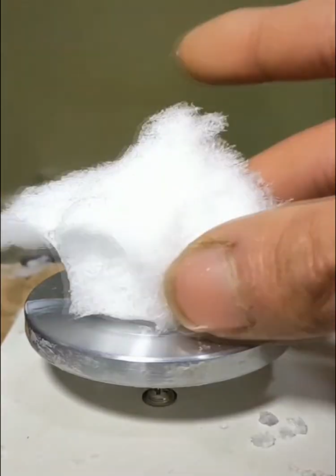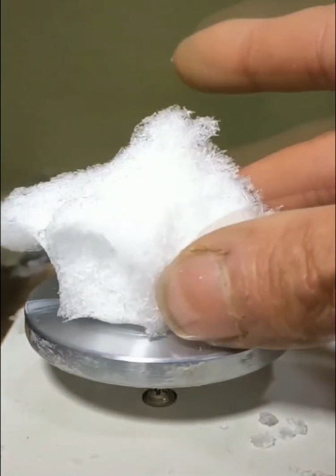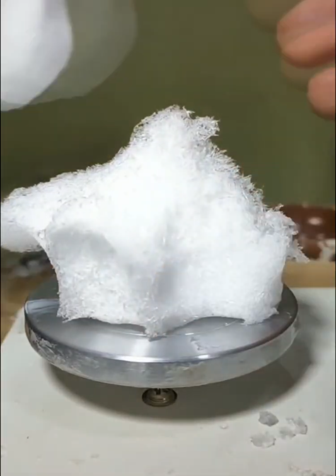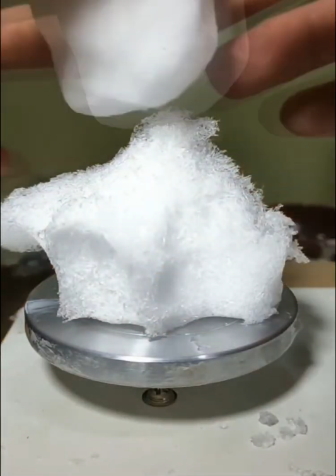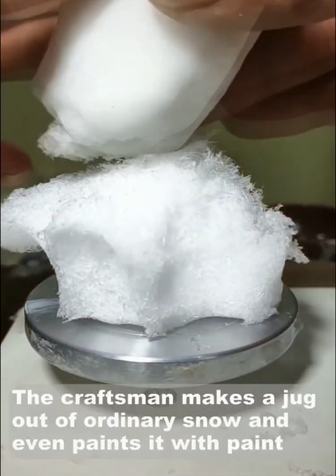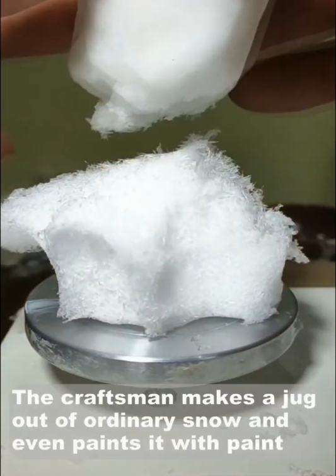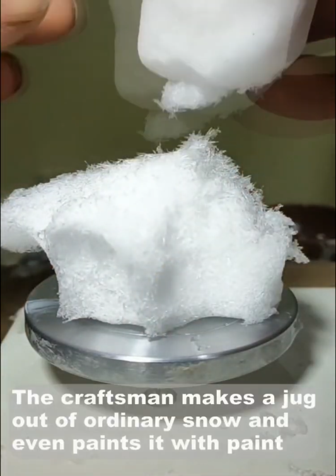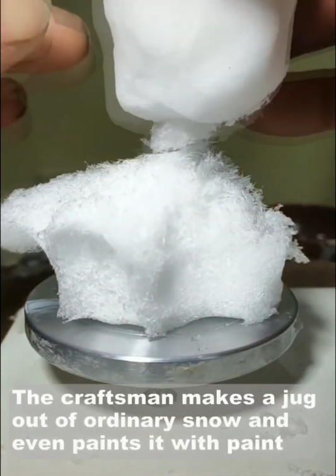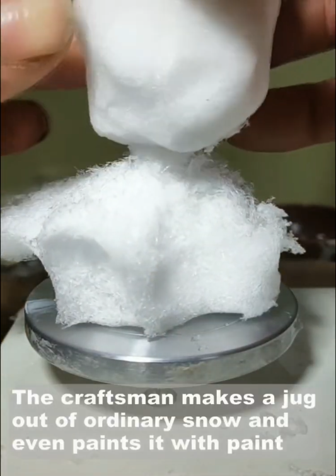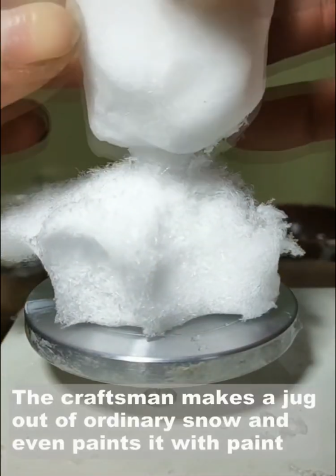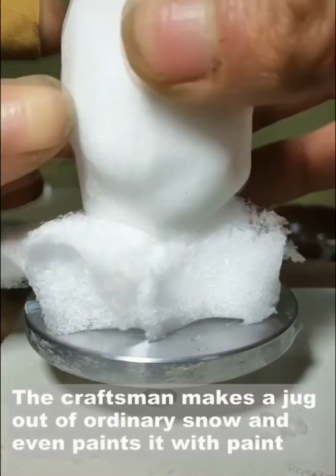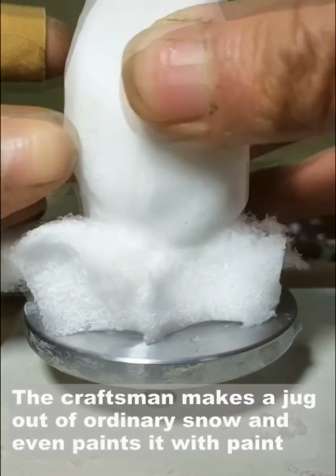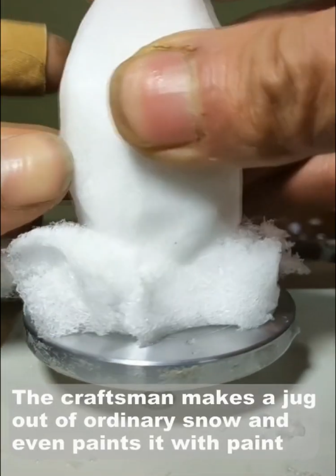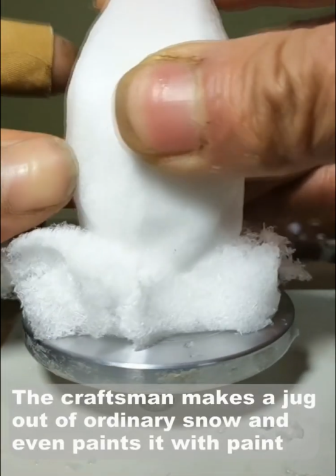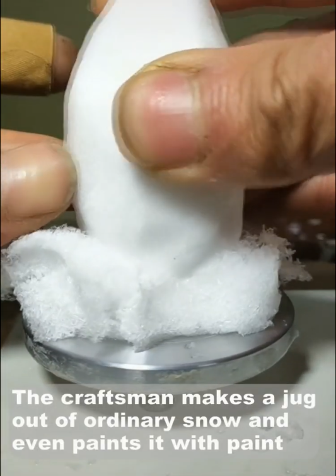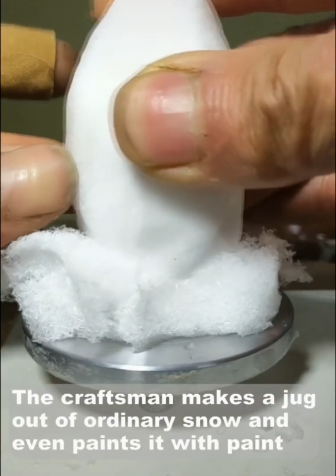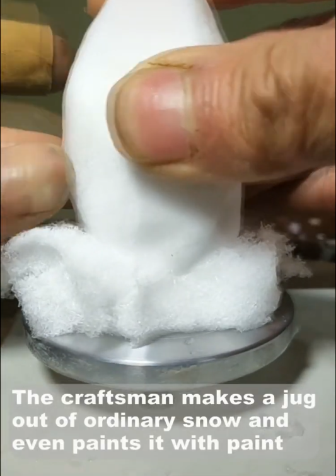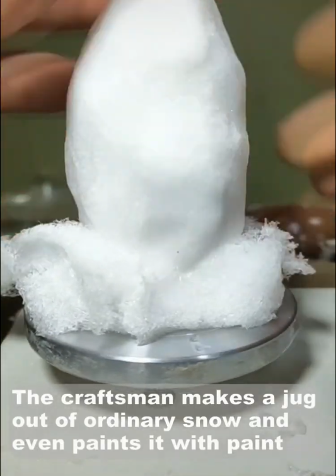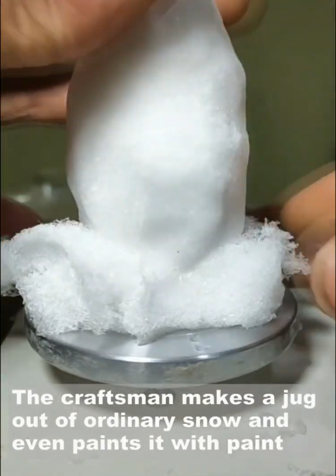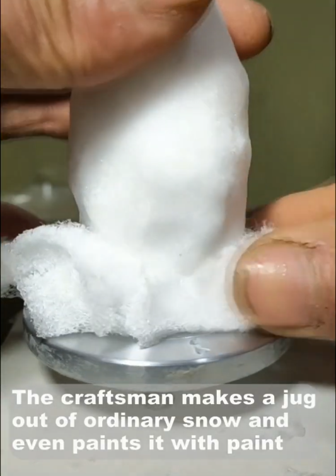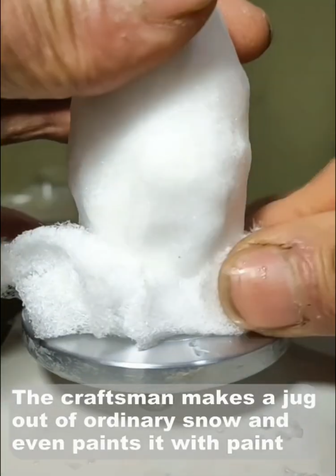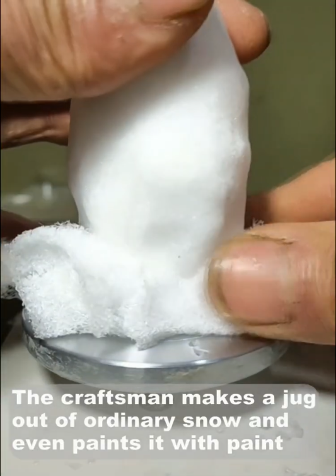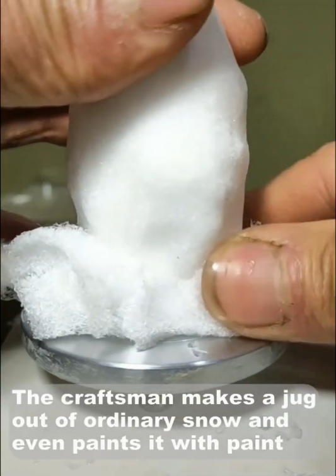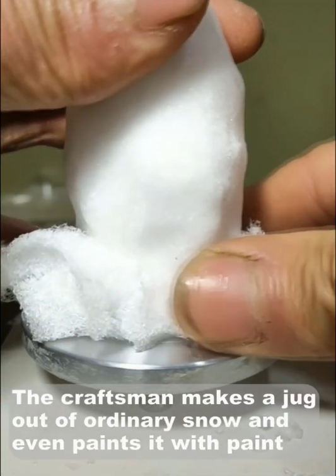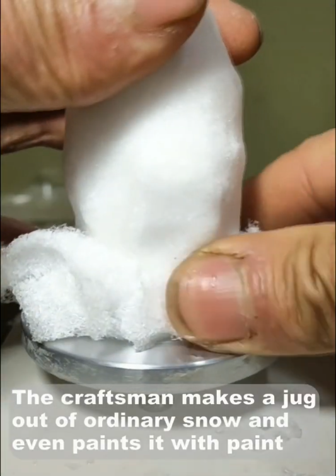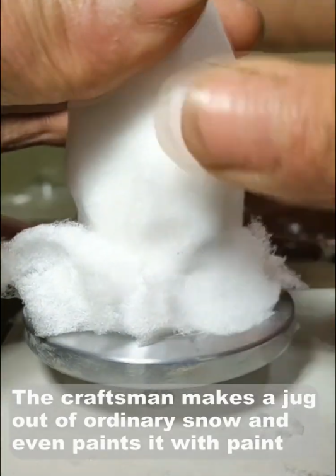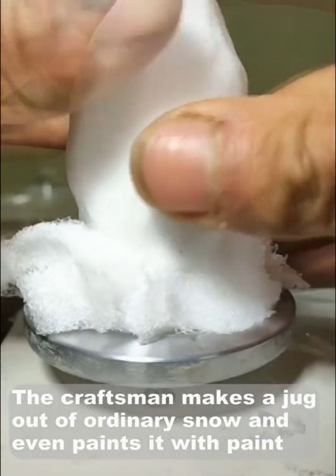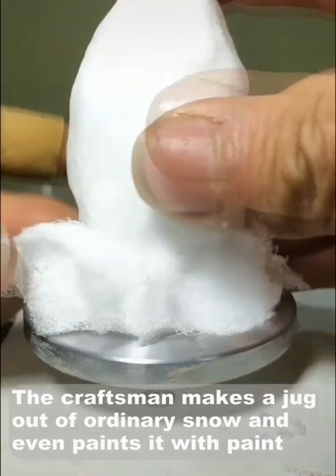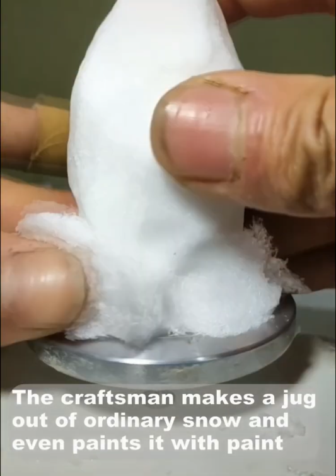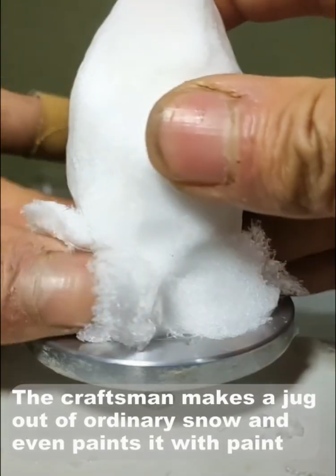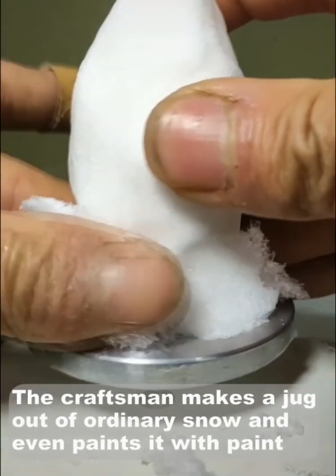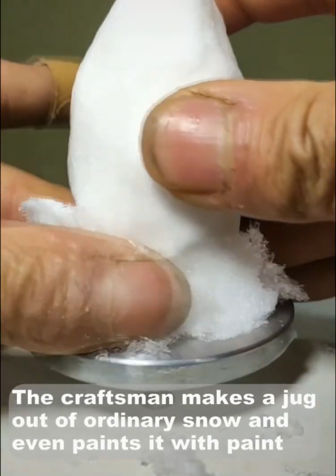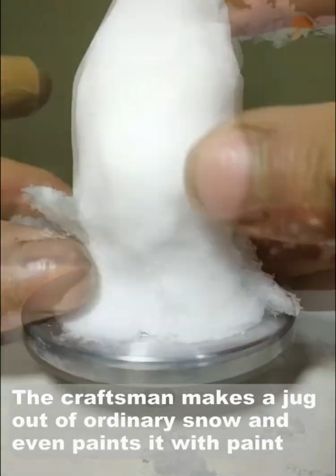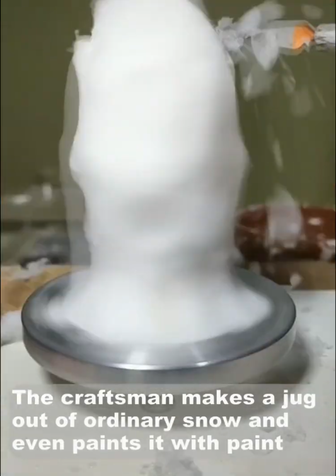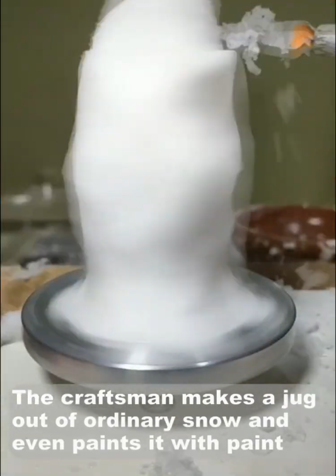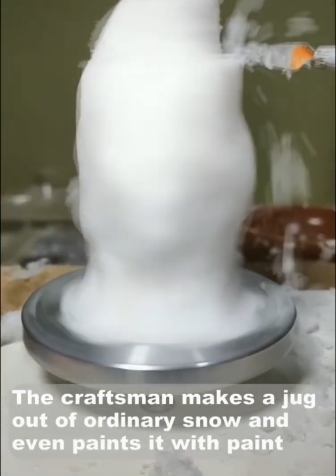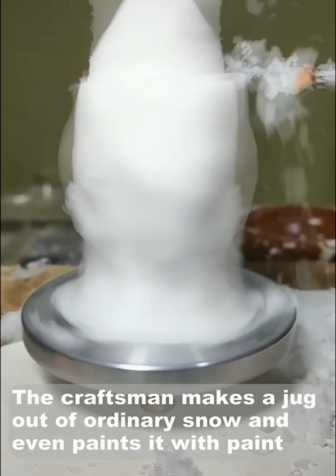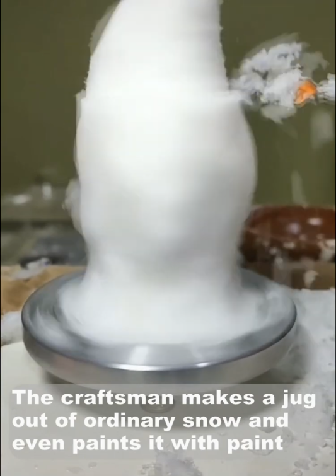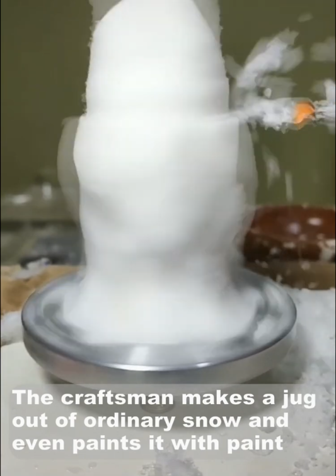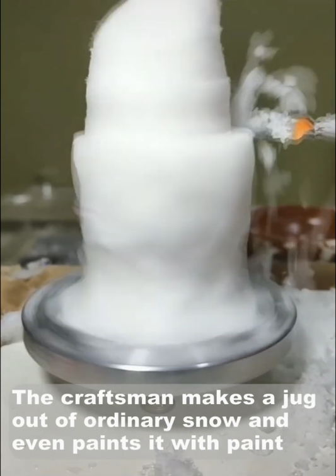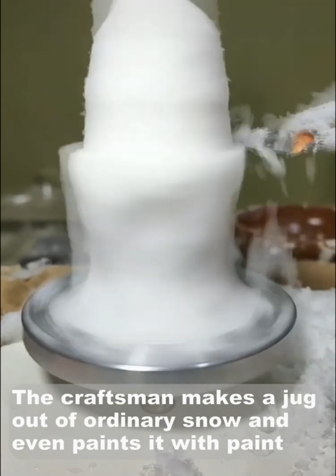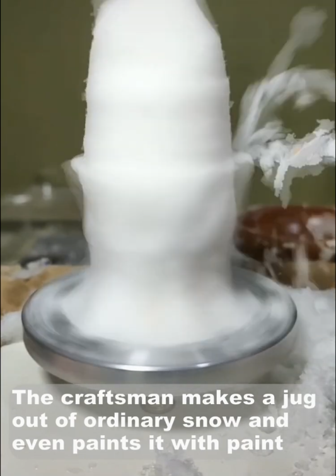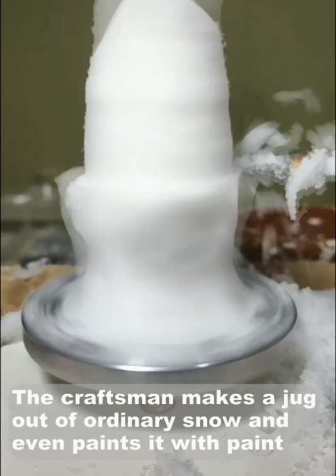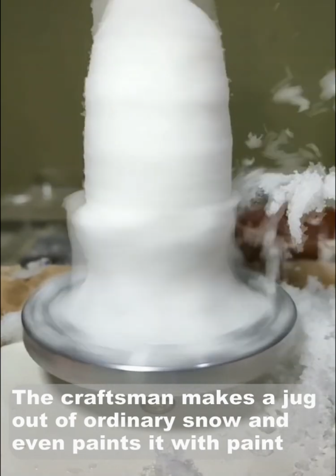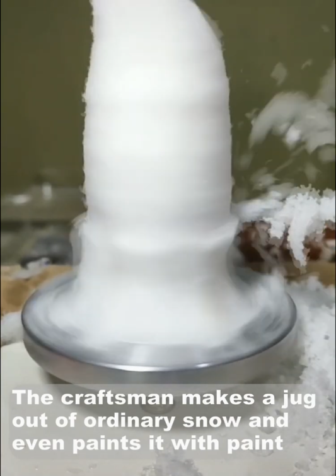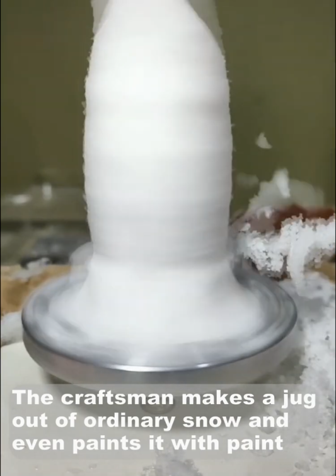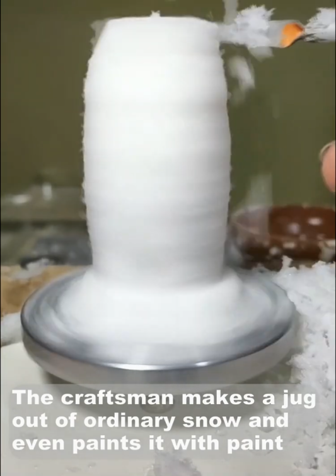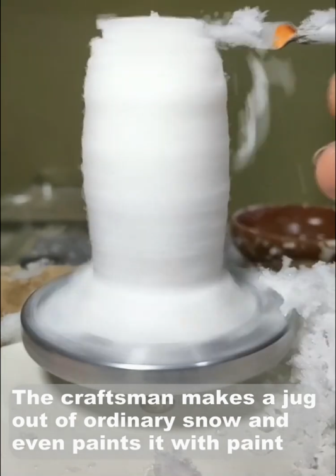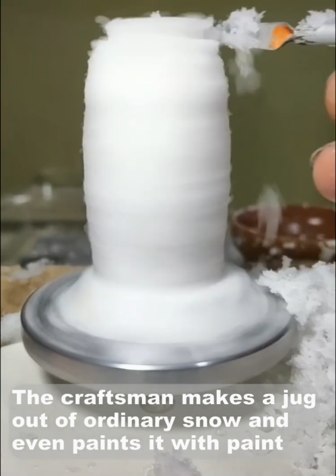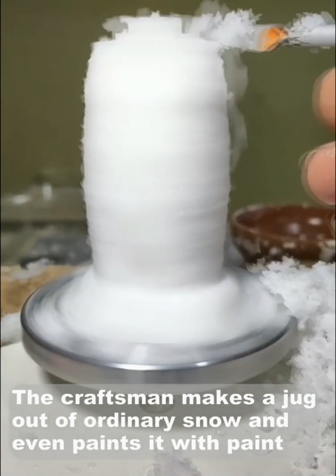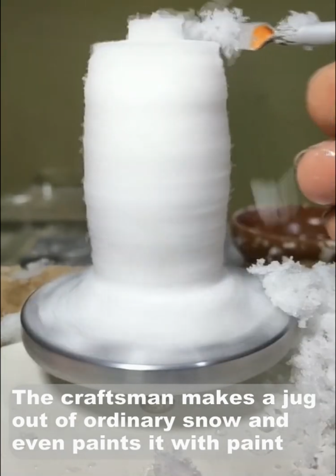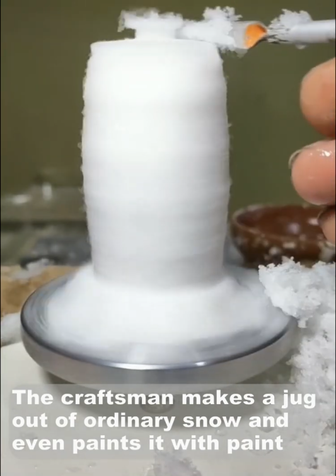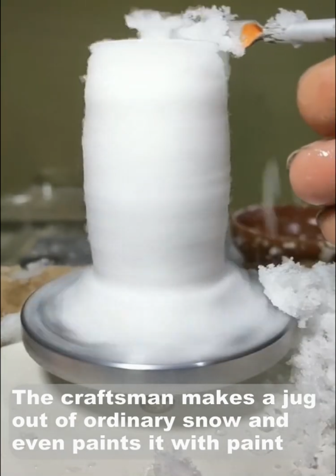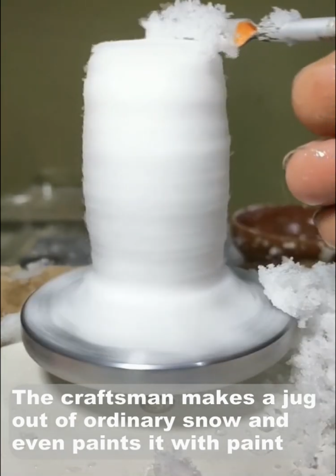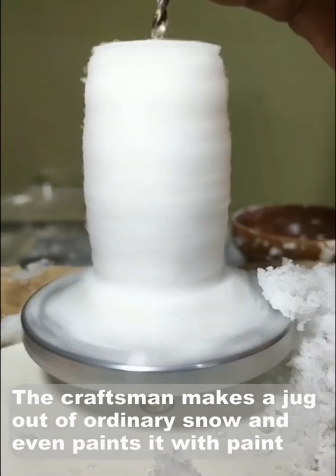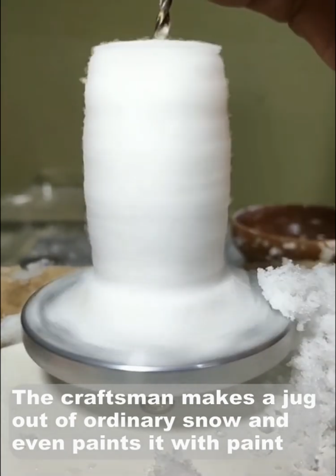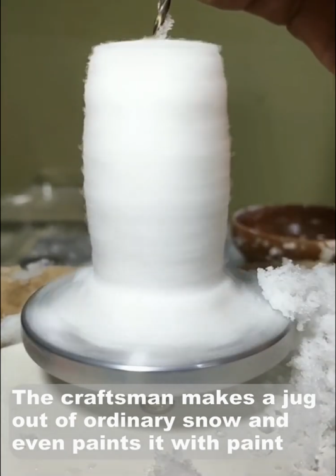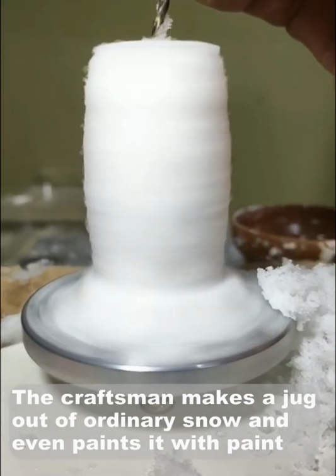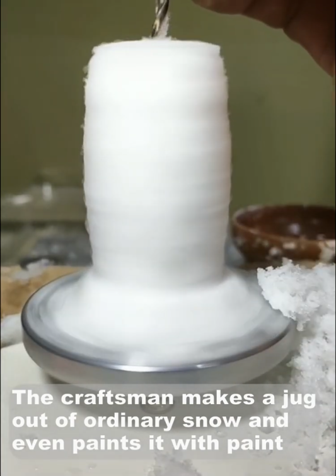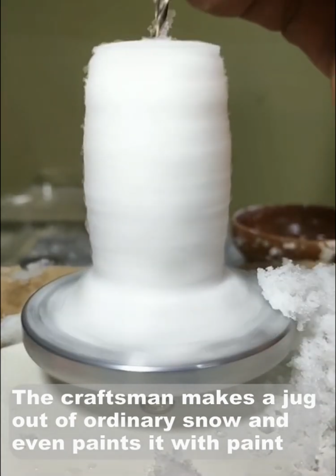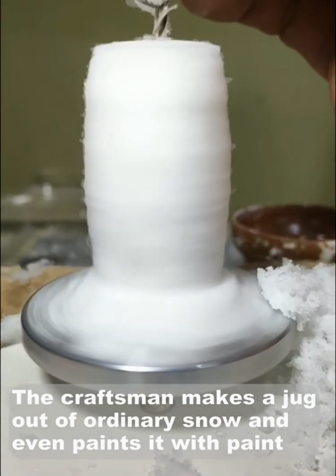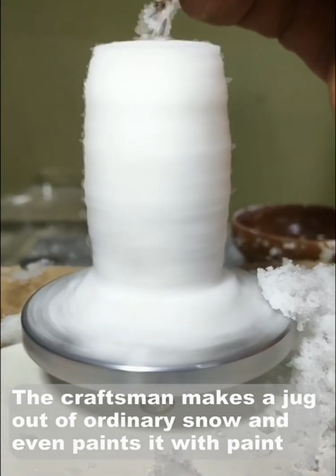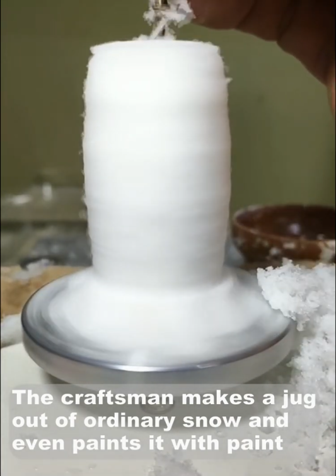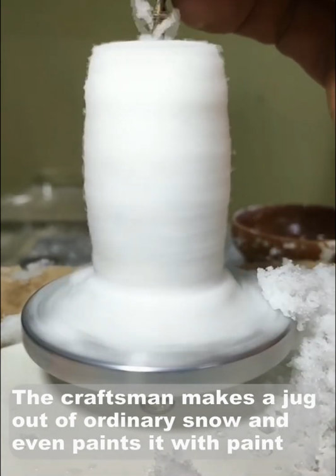The craftsman makes a jug out of ordinary snow and even paints it with paint.